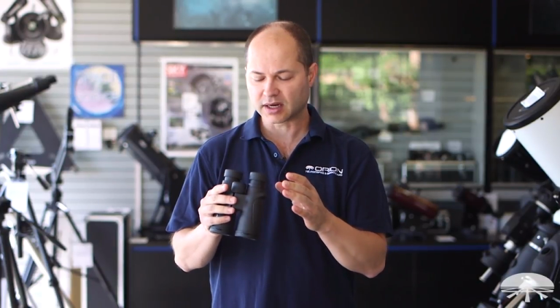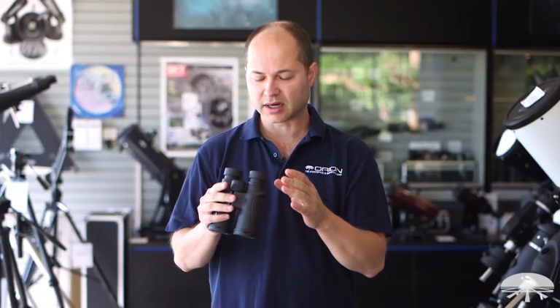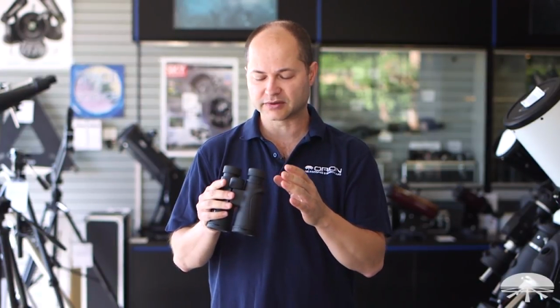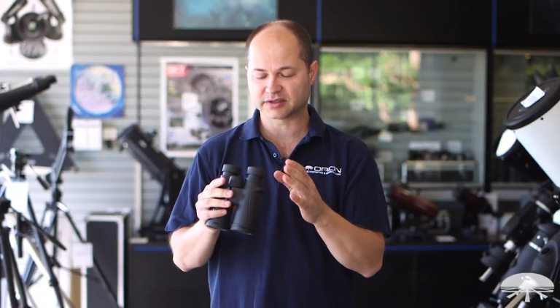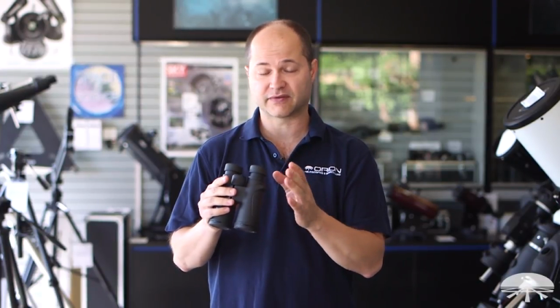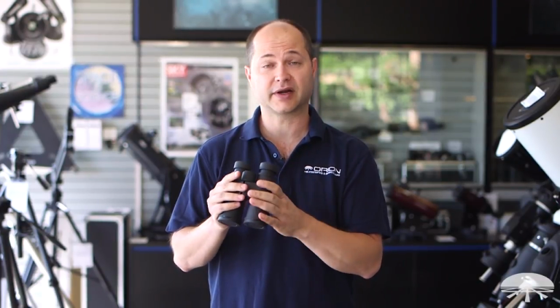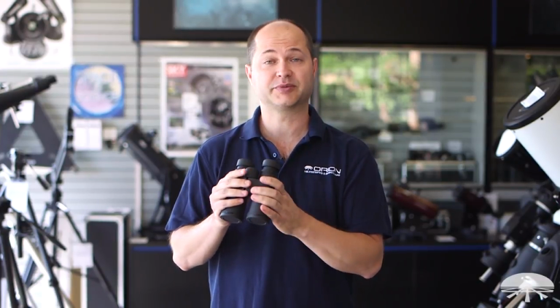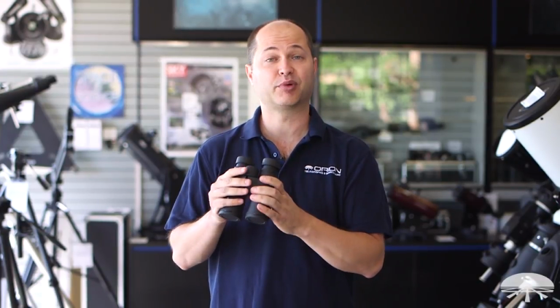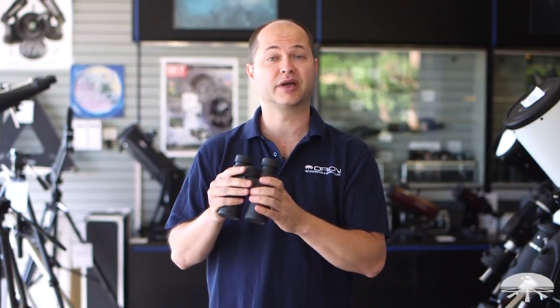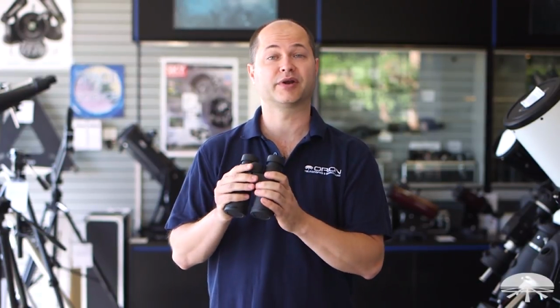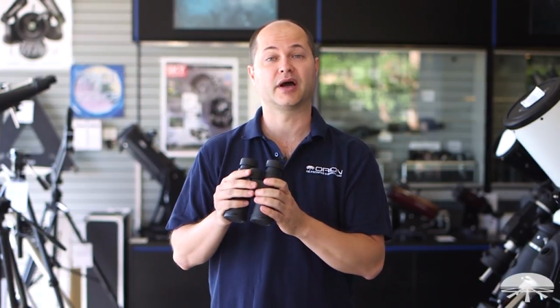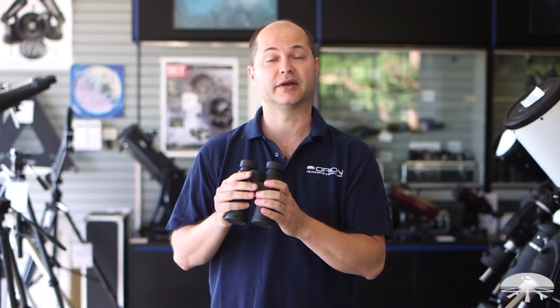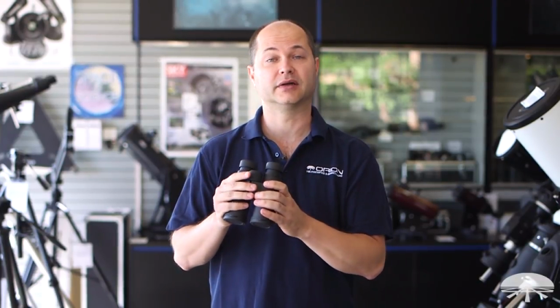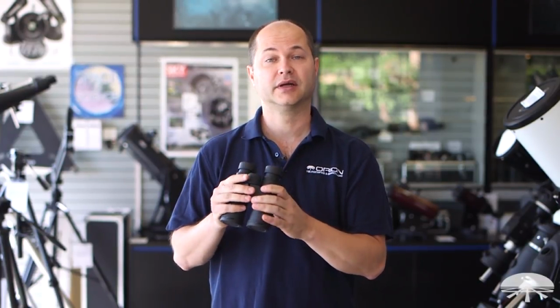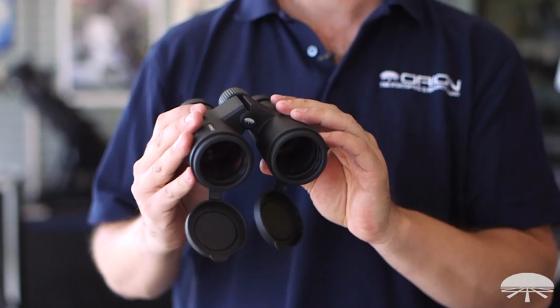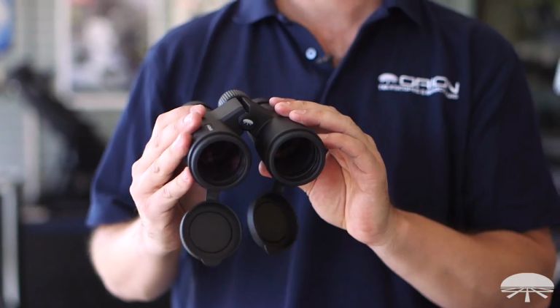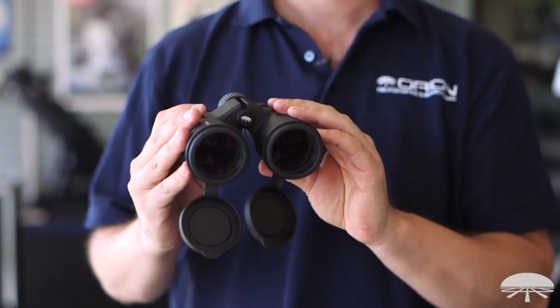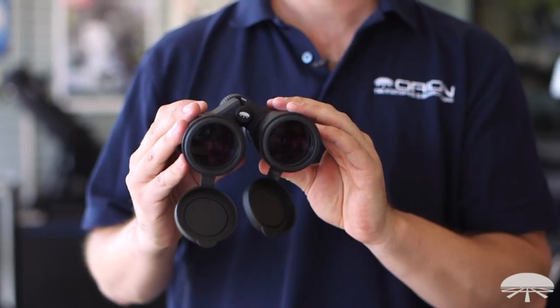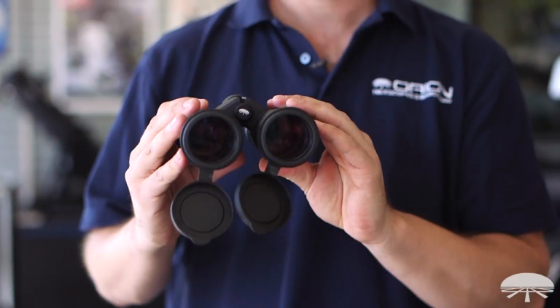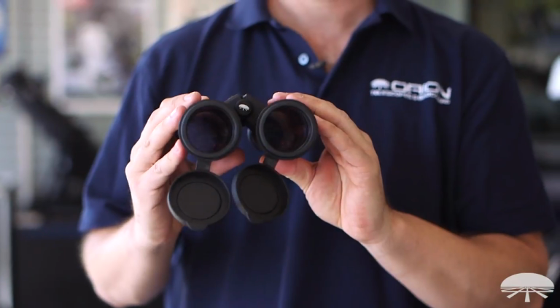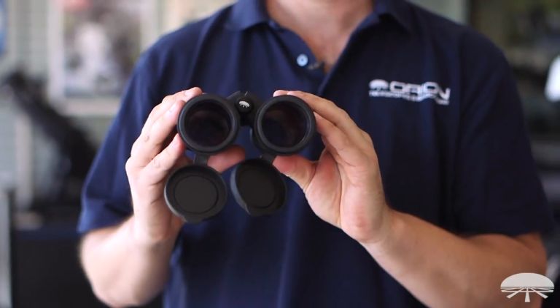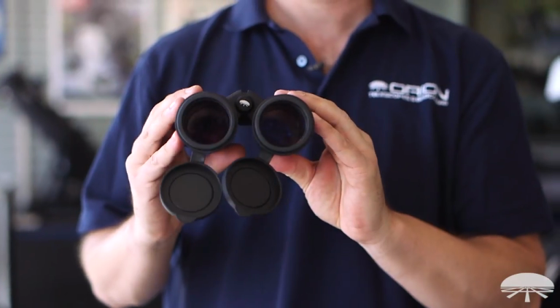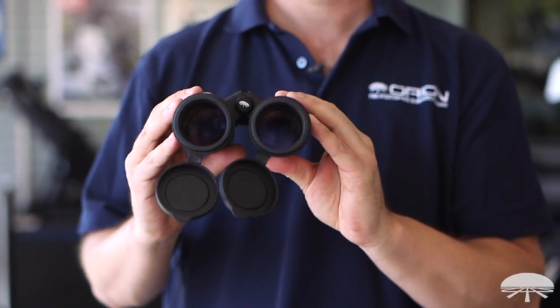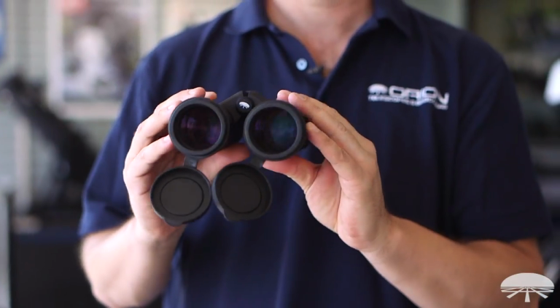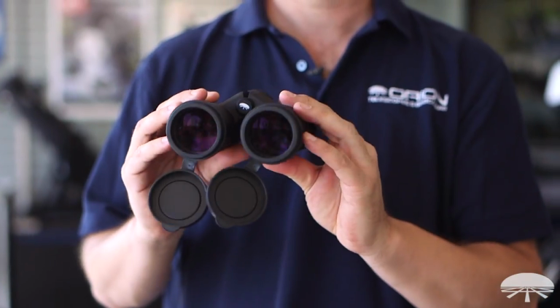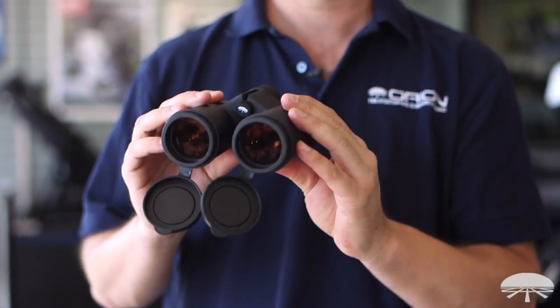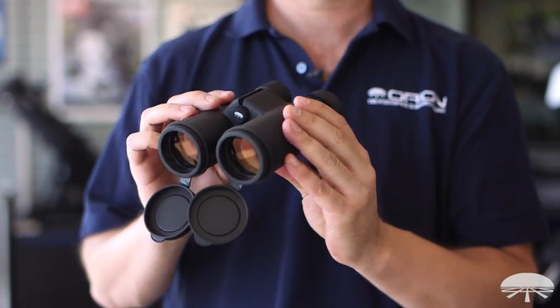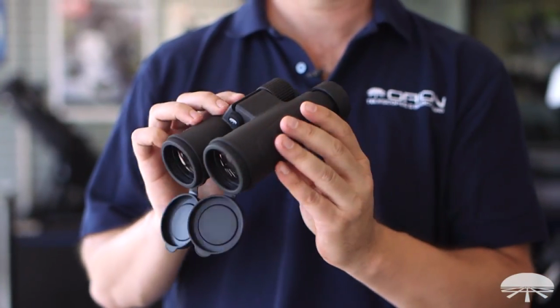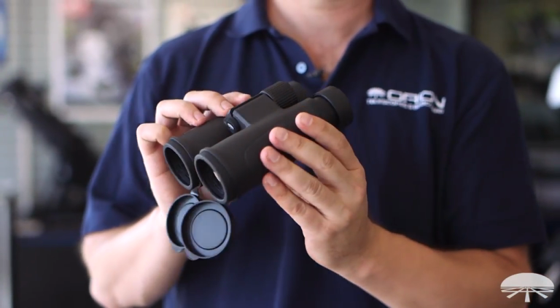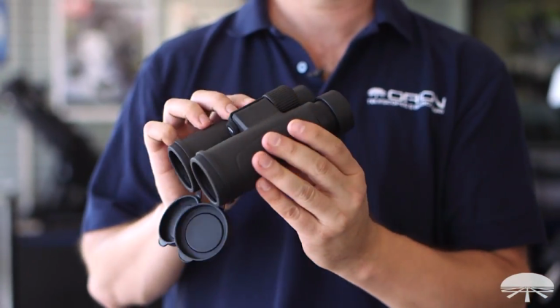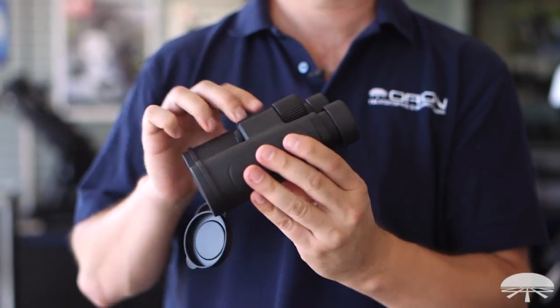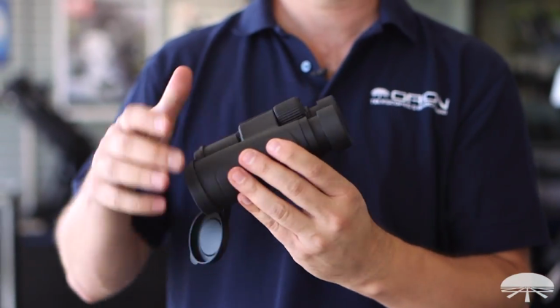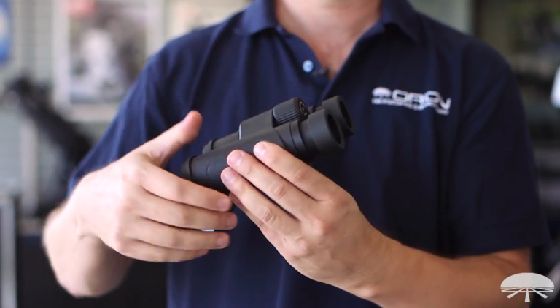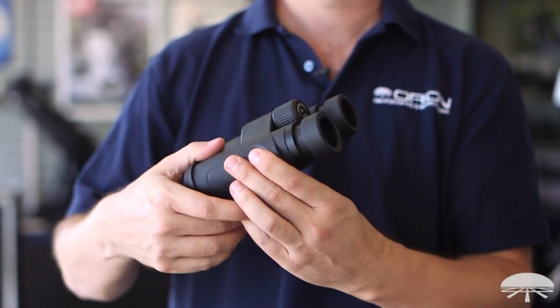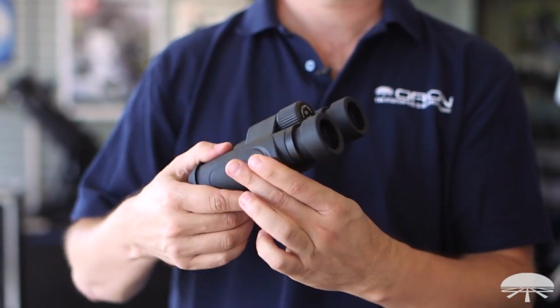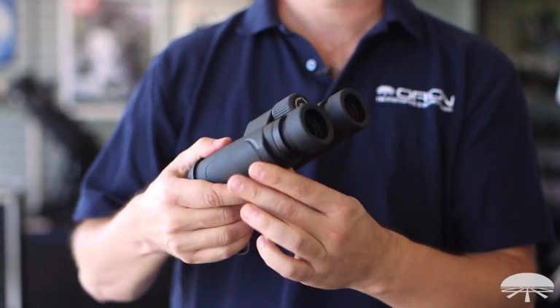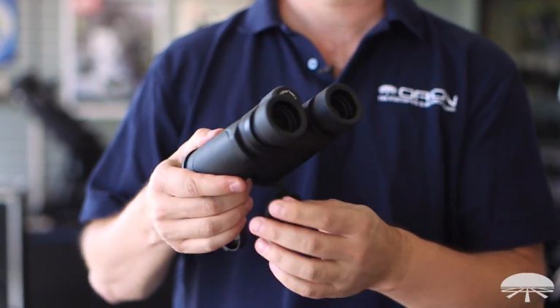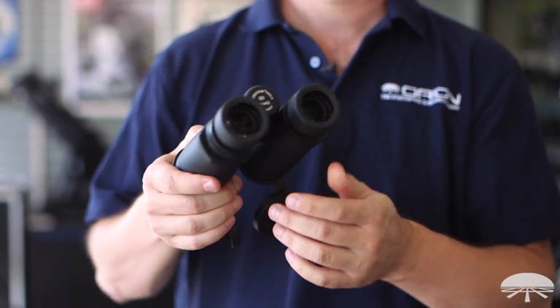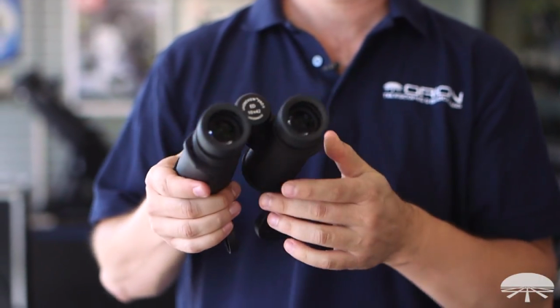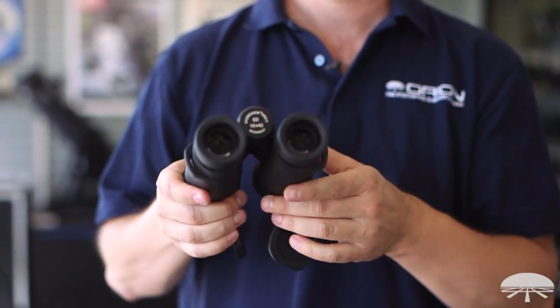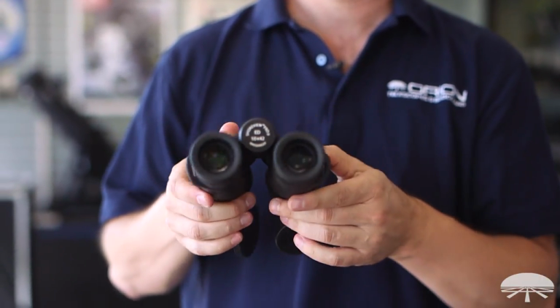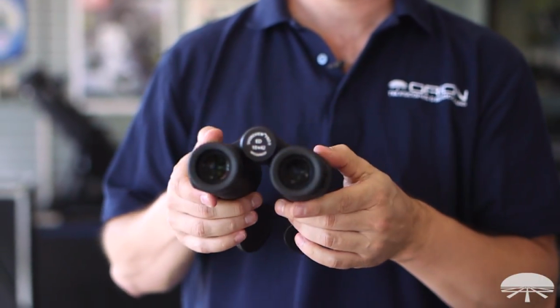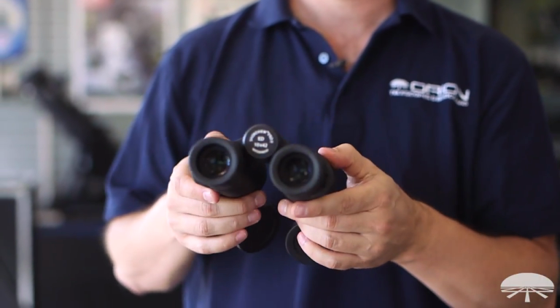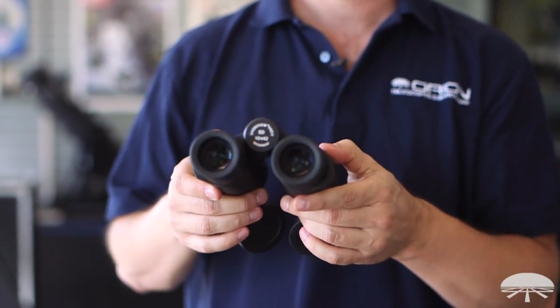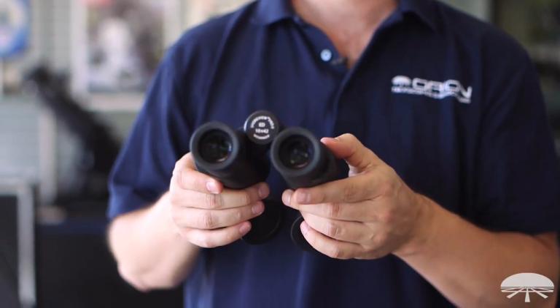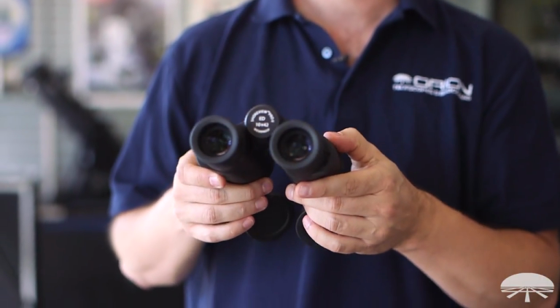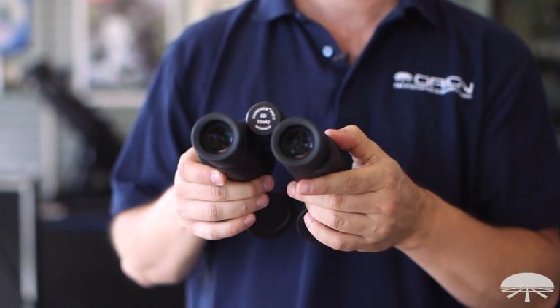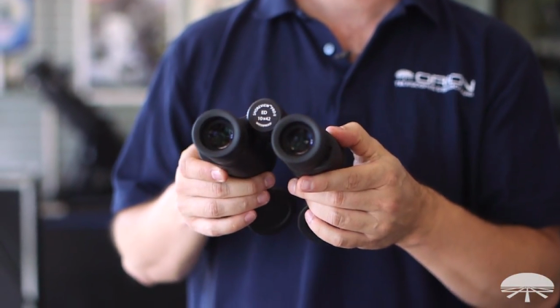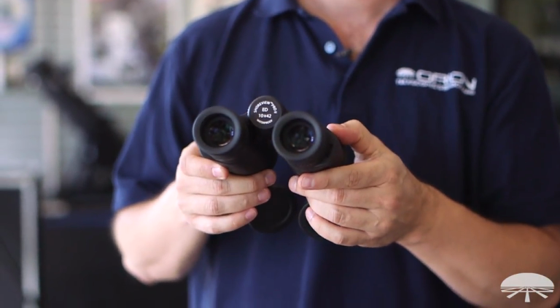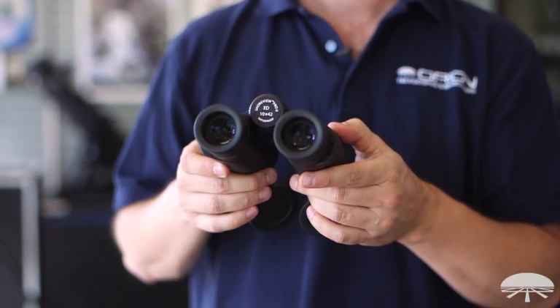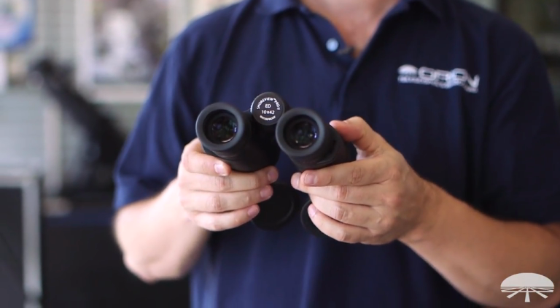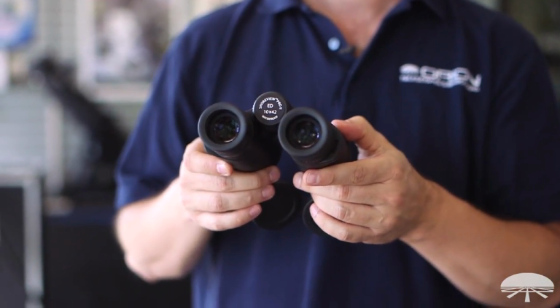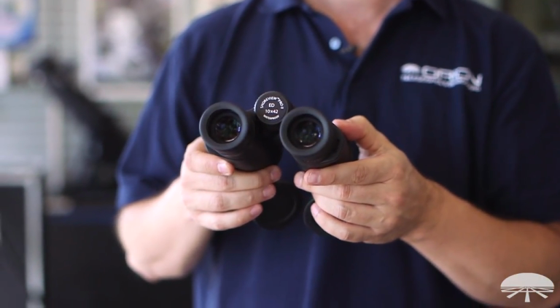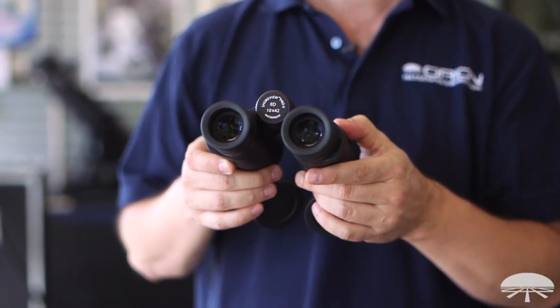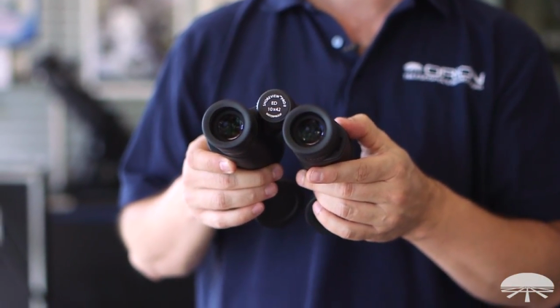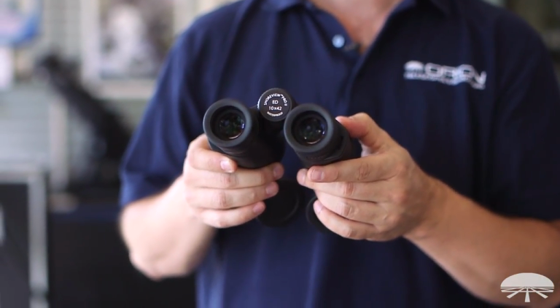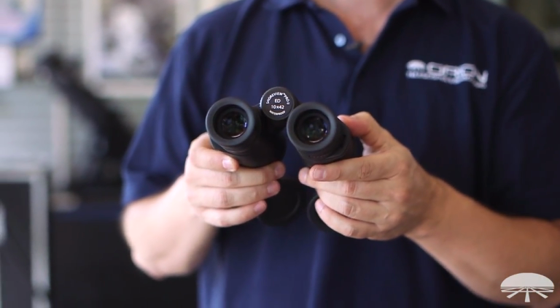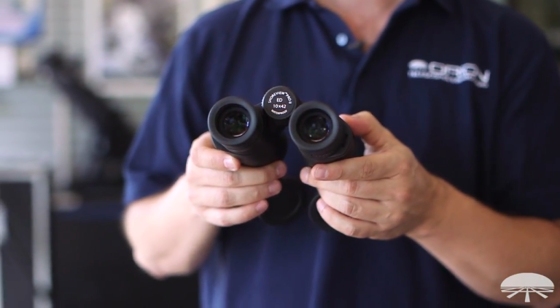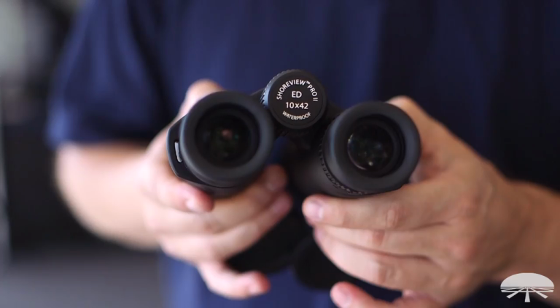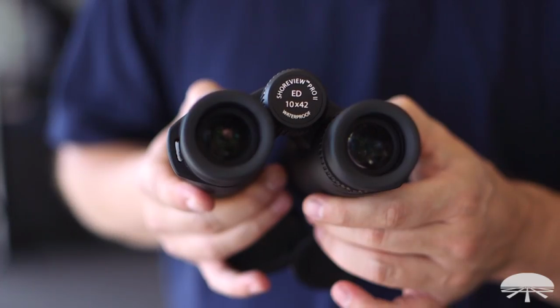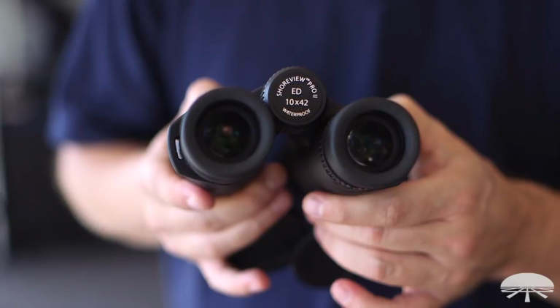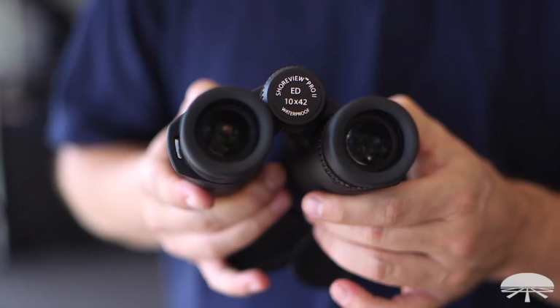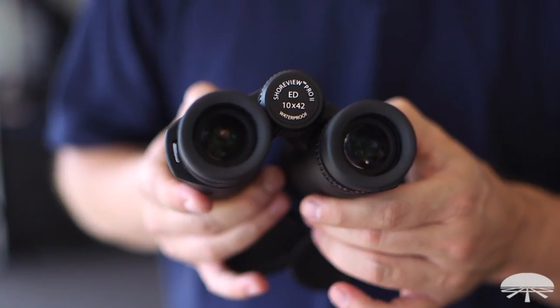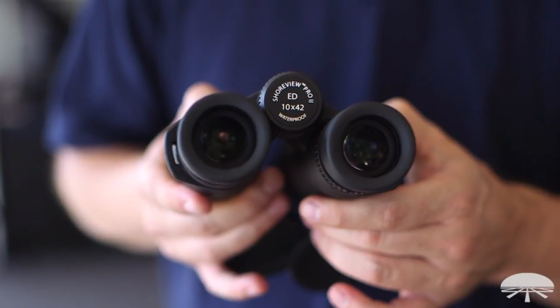This is a very nice birding binocular, 8x42, so that means 8 magnification. That gives you a nice wide field of view — it's a 7.1 degree field of view.